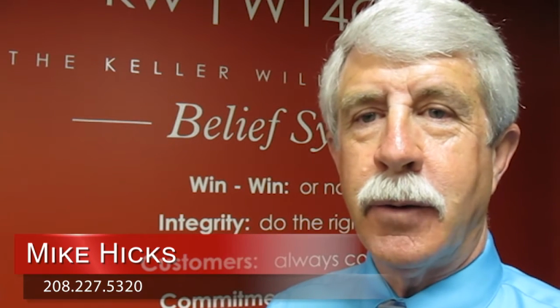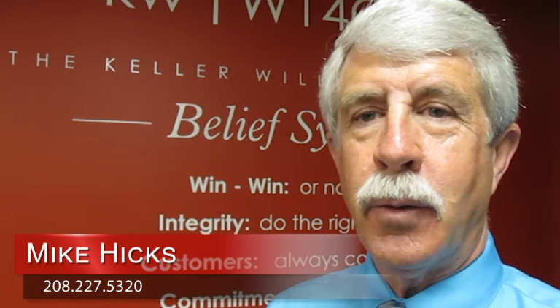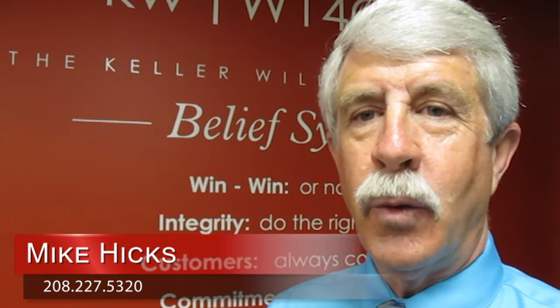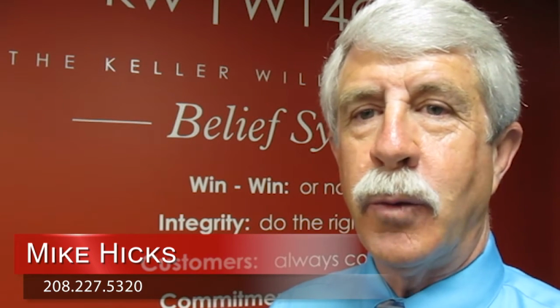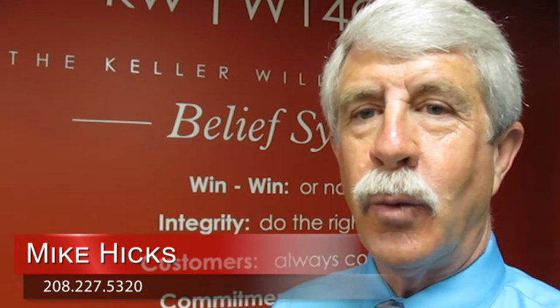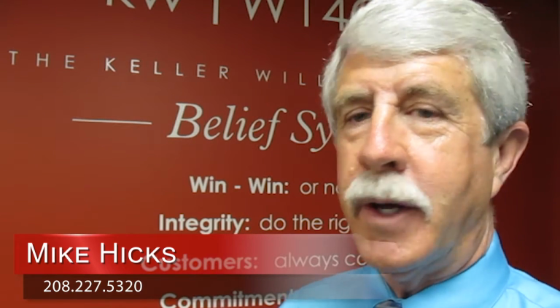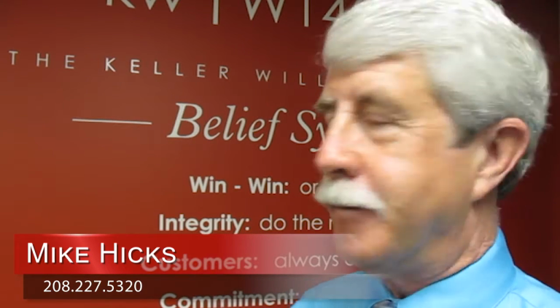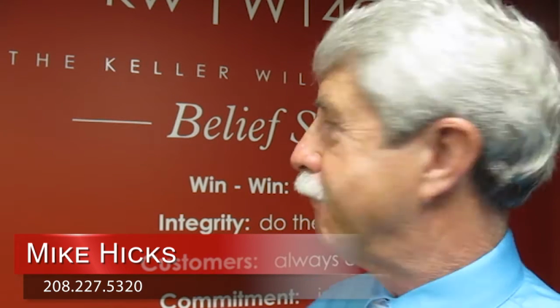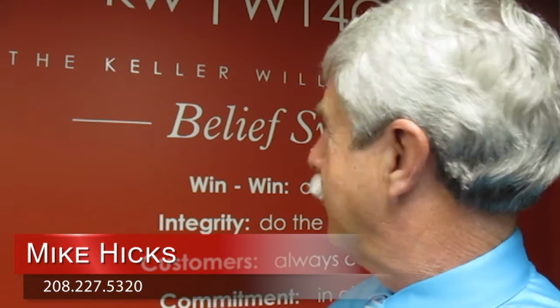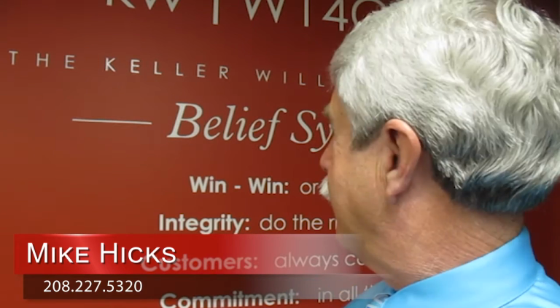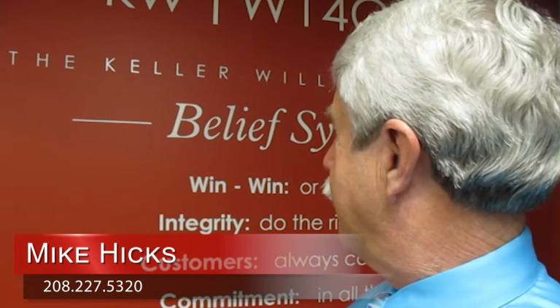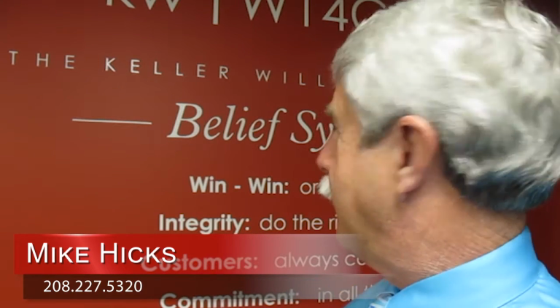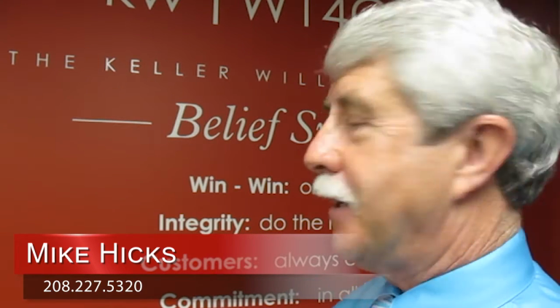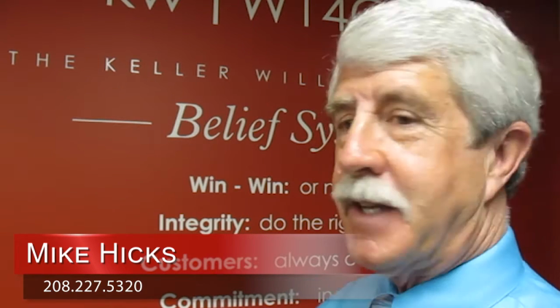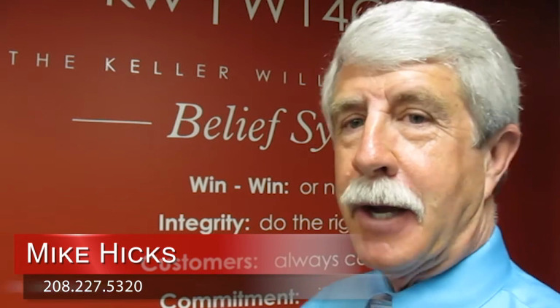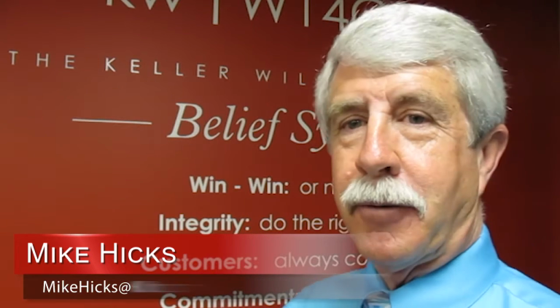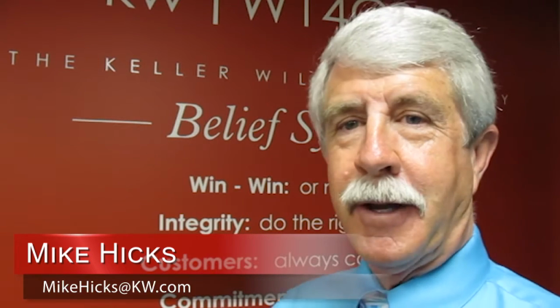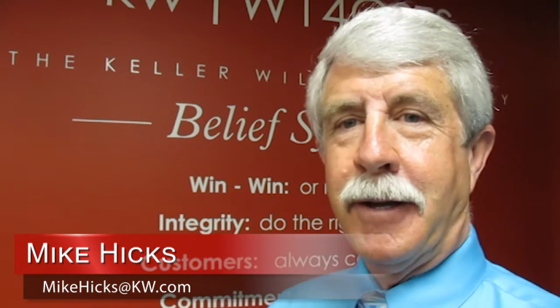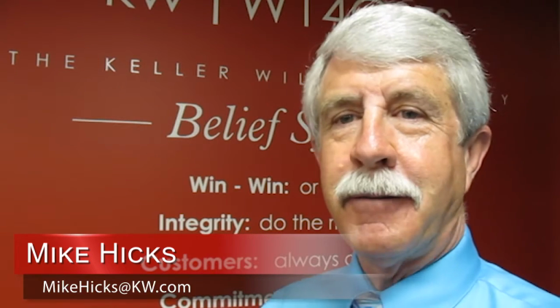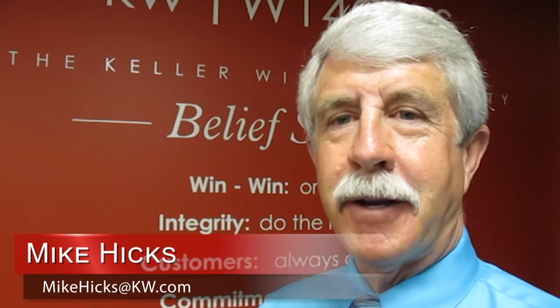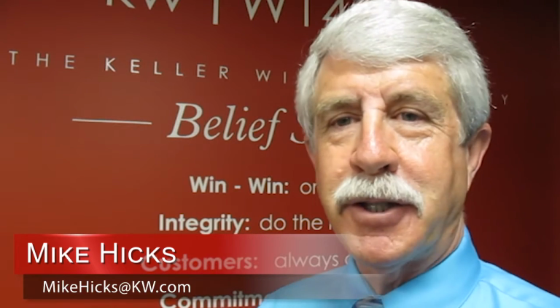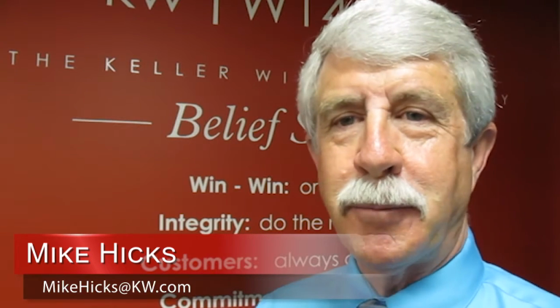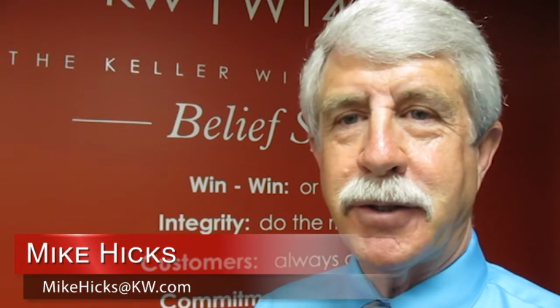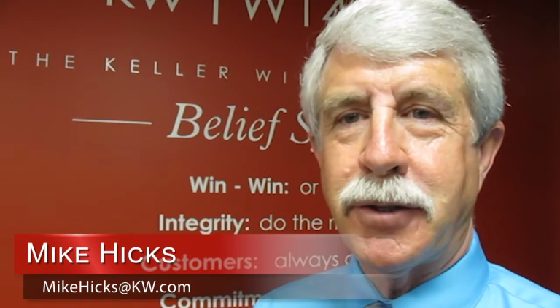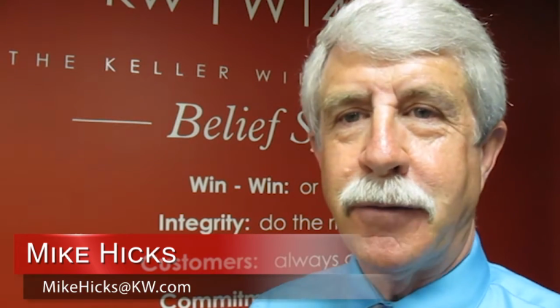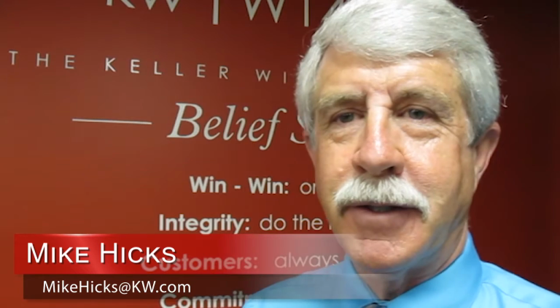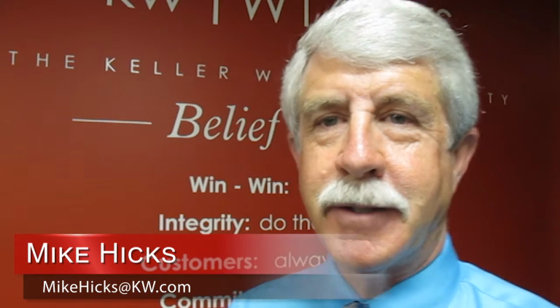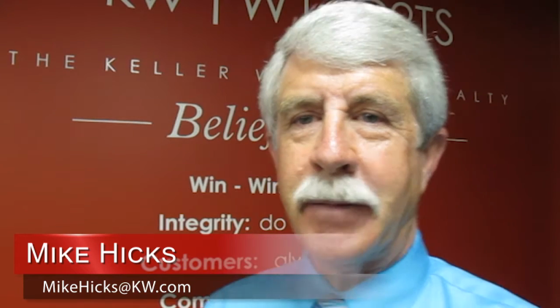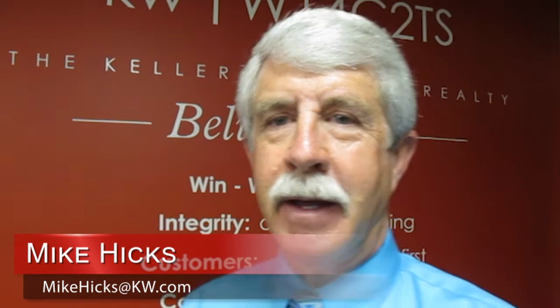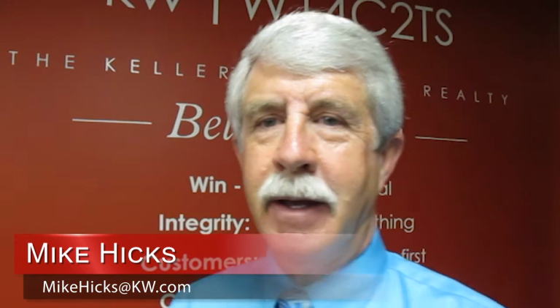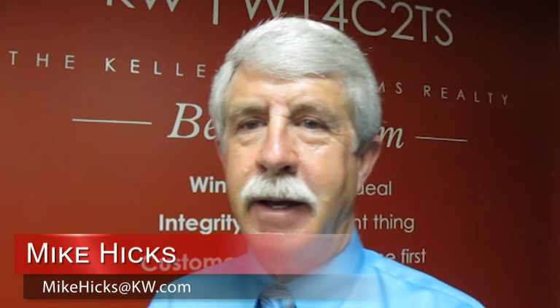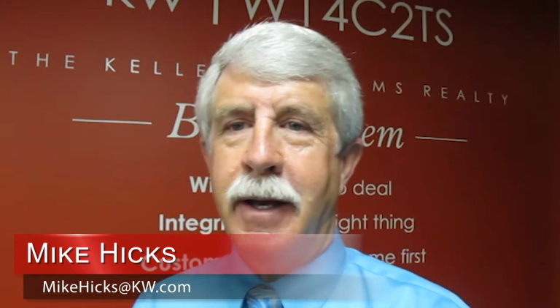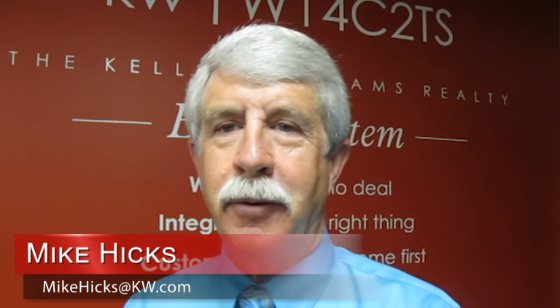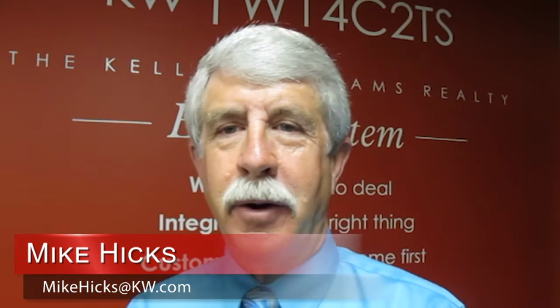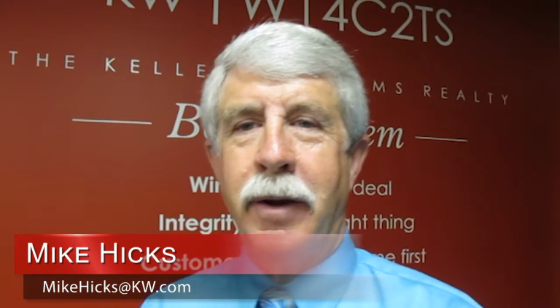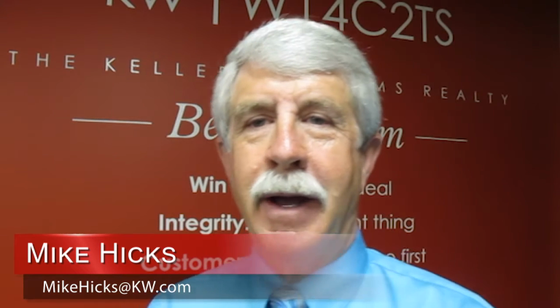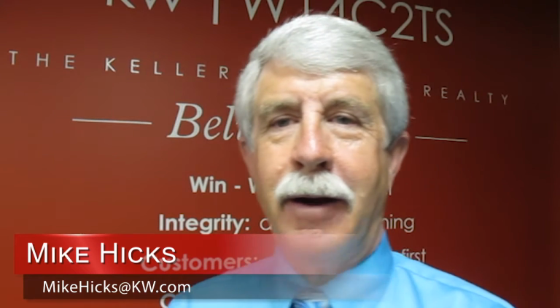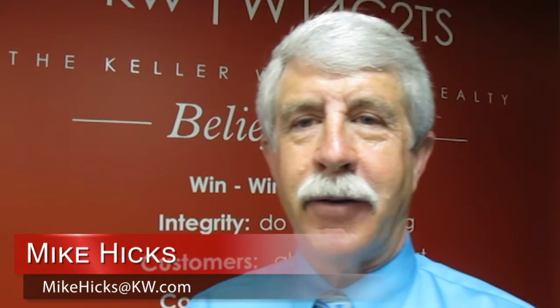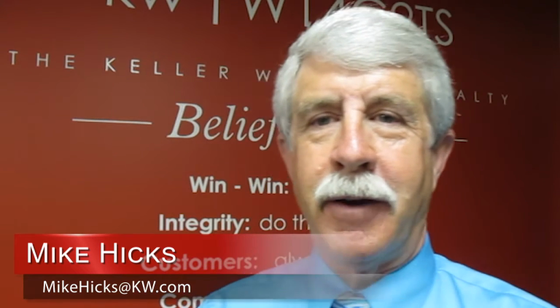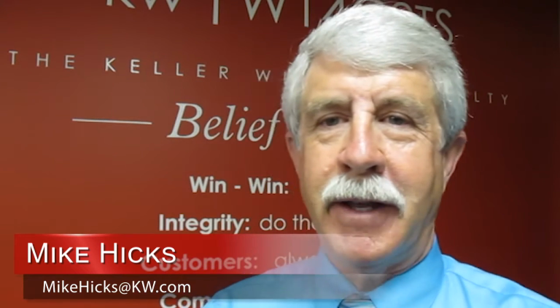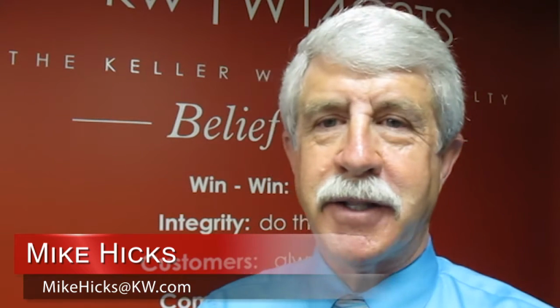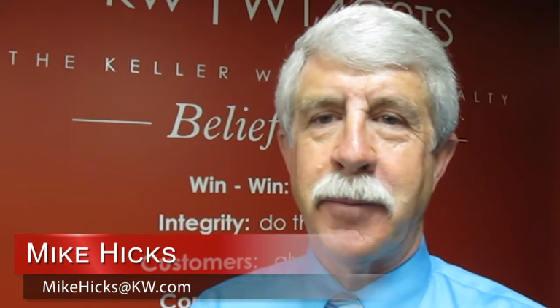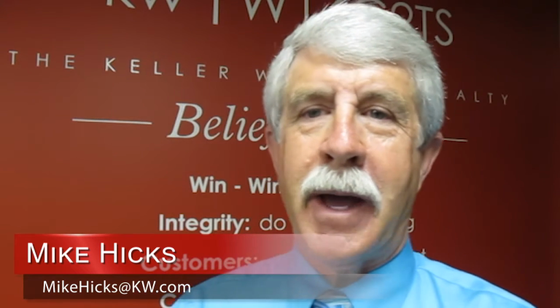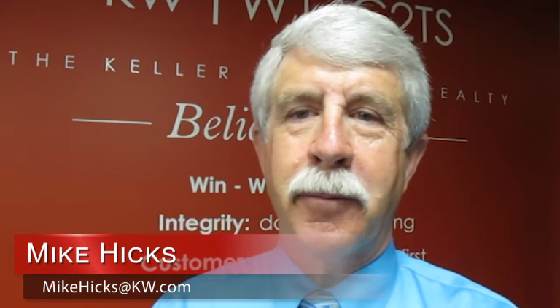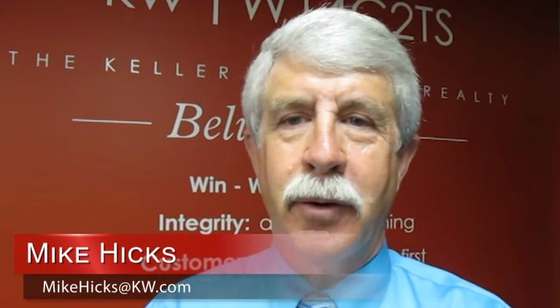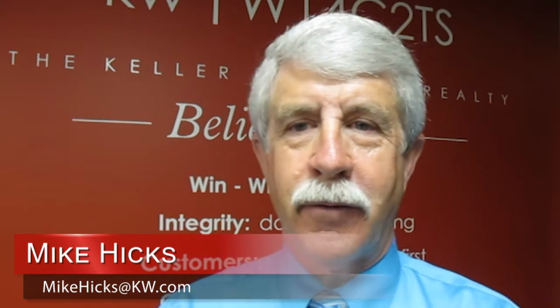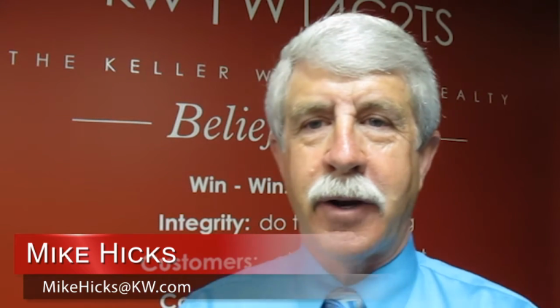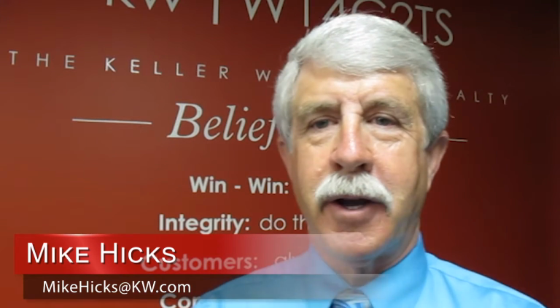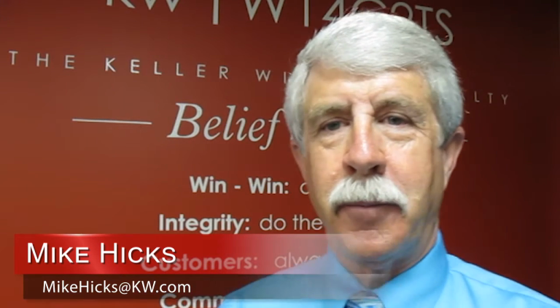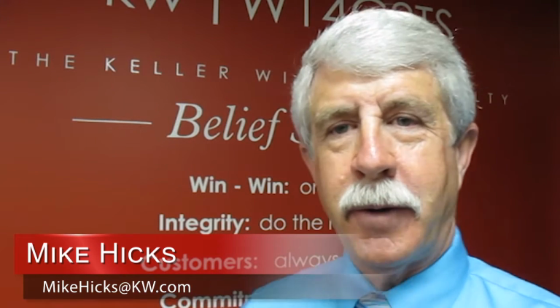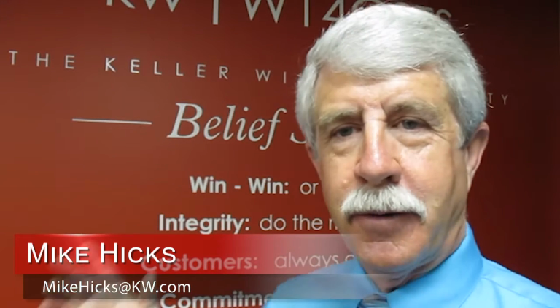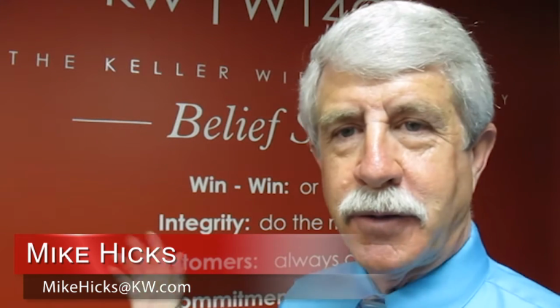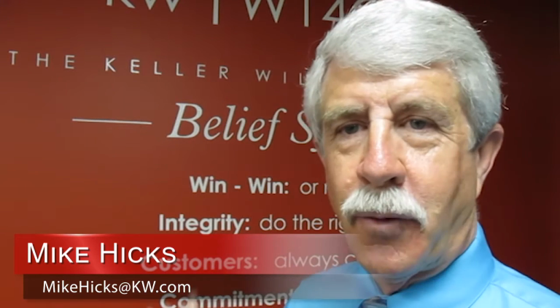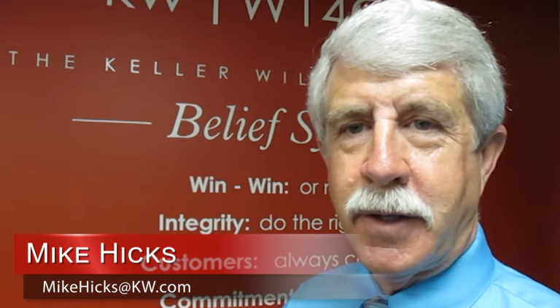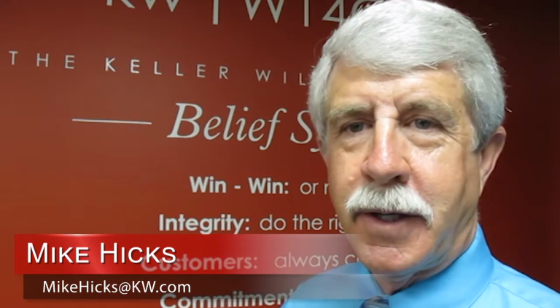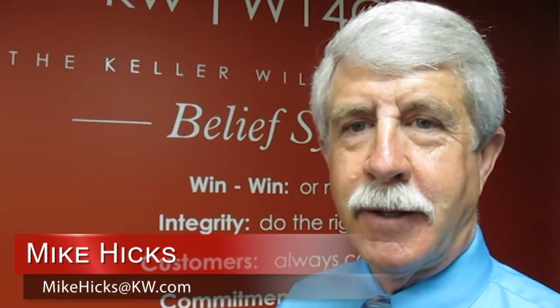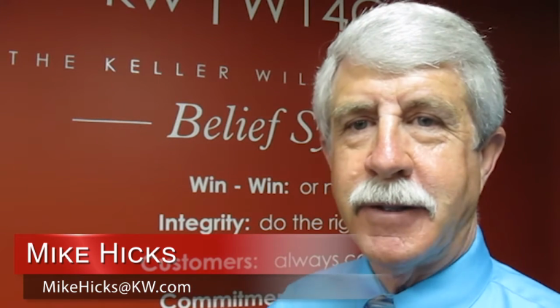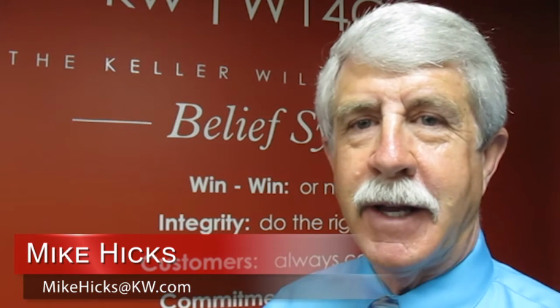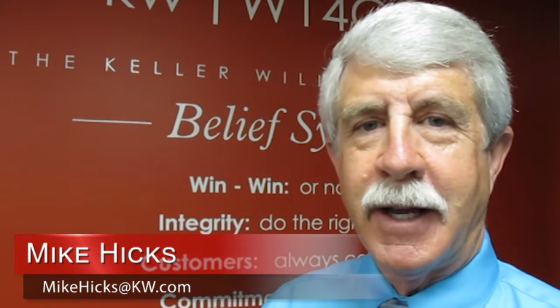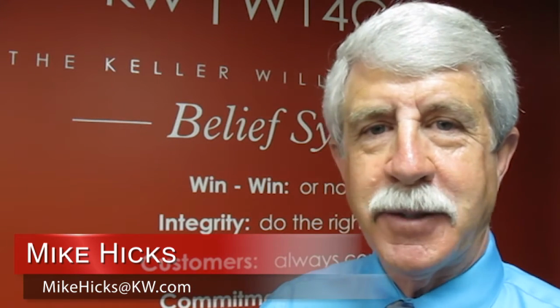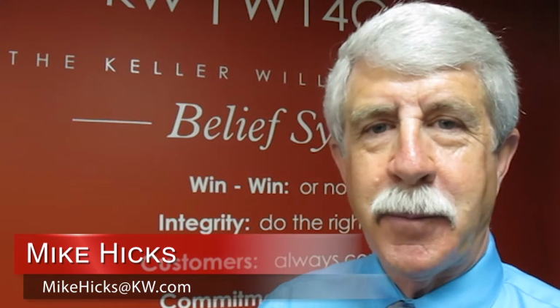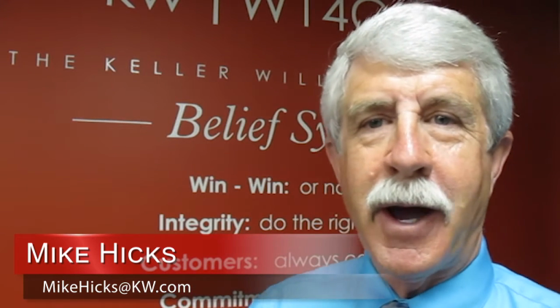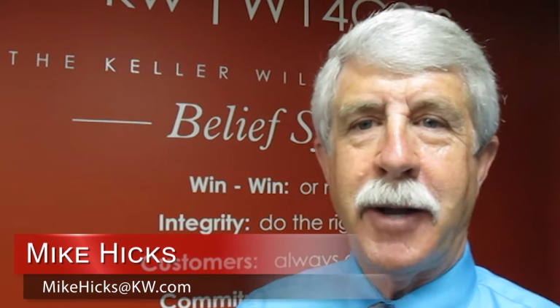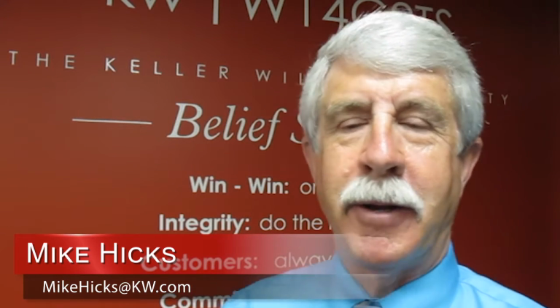Win-win, integrity, customer service — that's the backbone of our company. There are 14 sayings behind me.